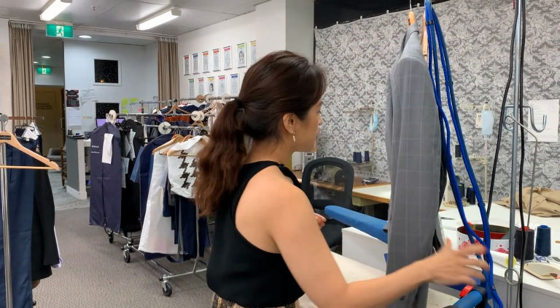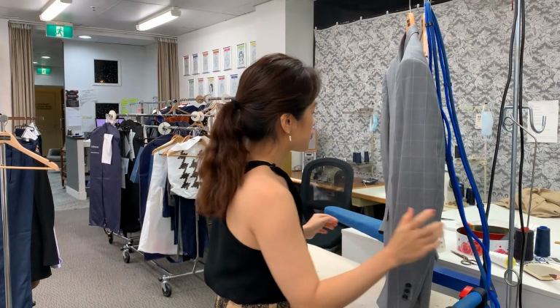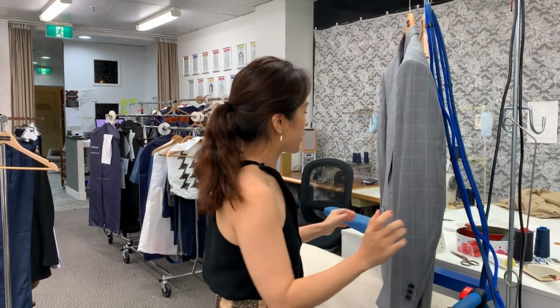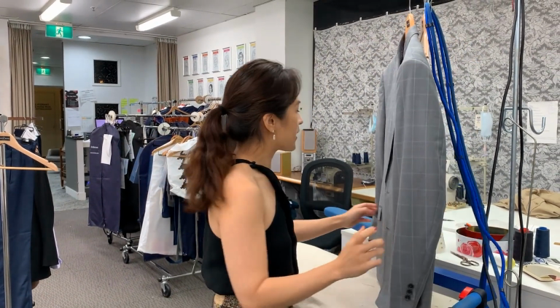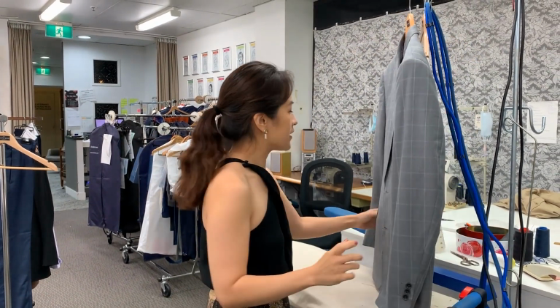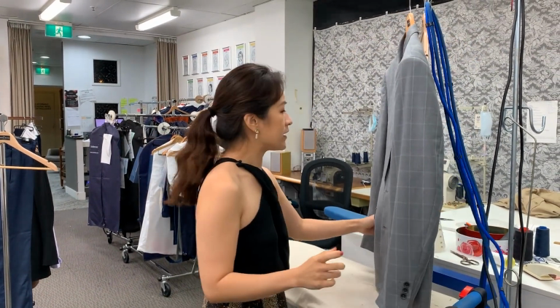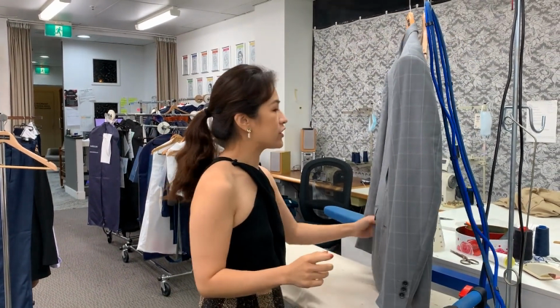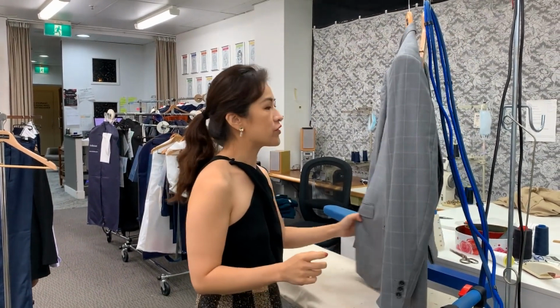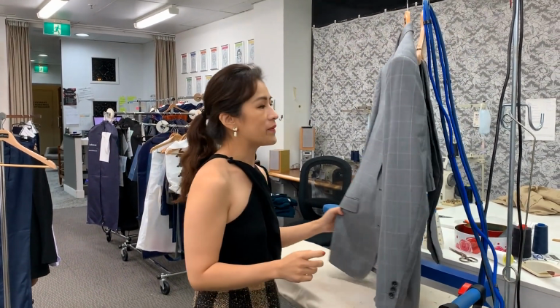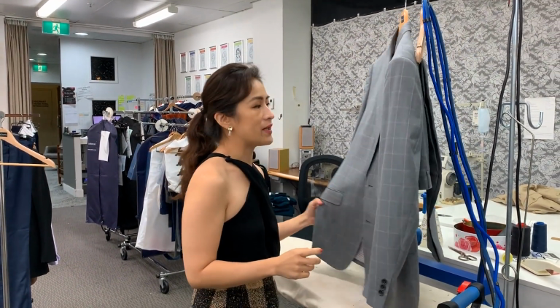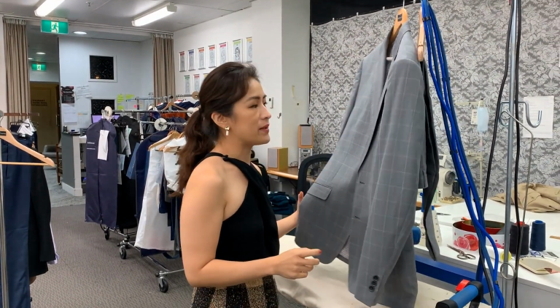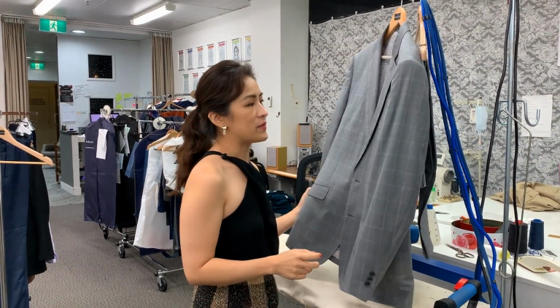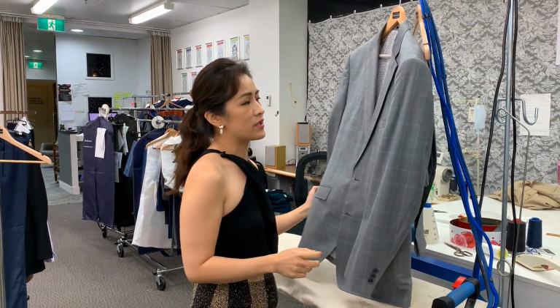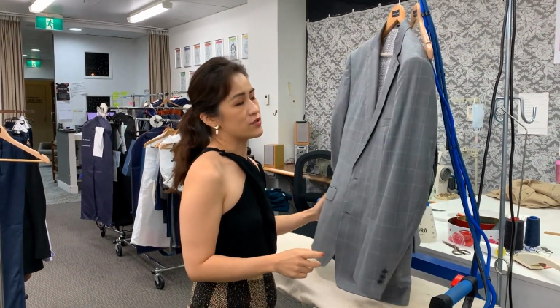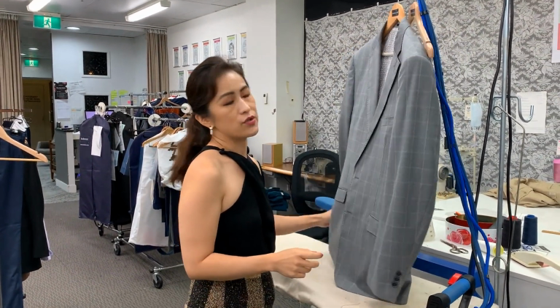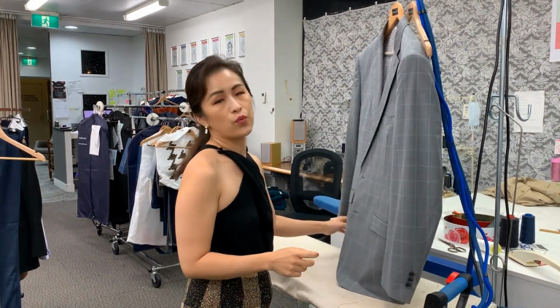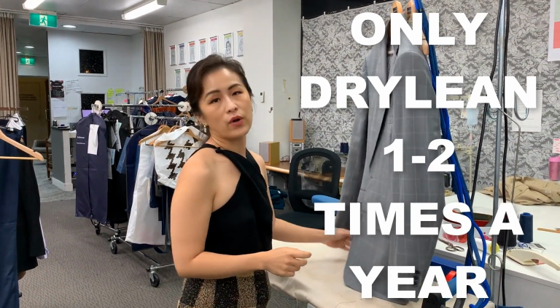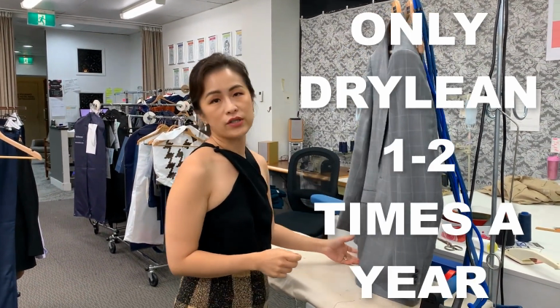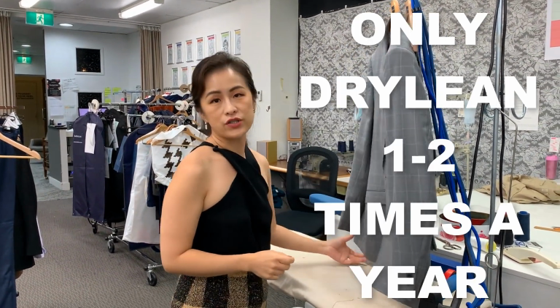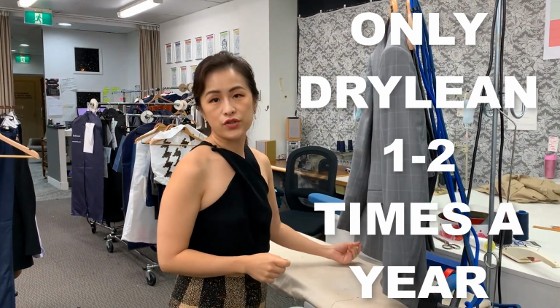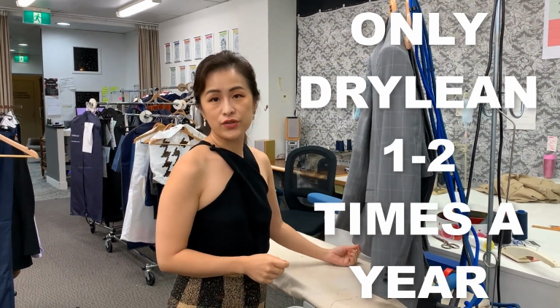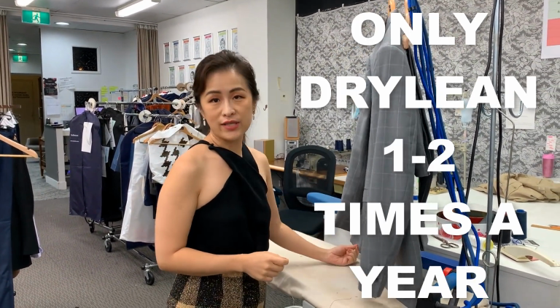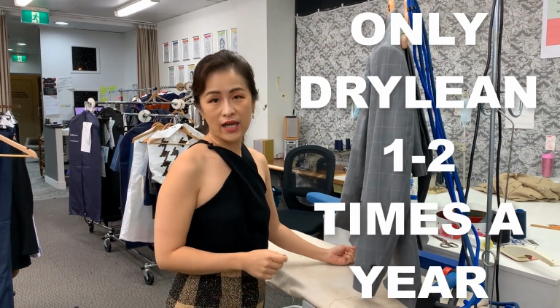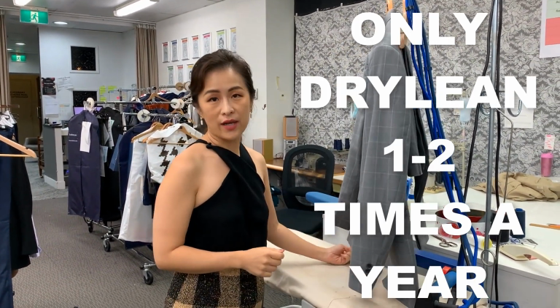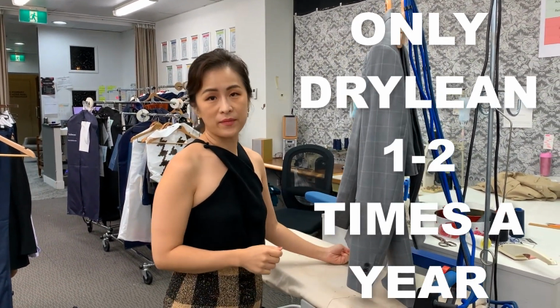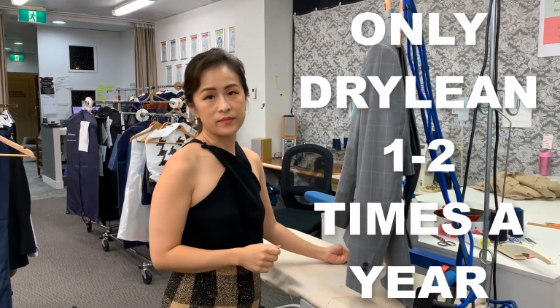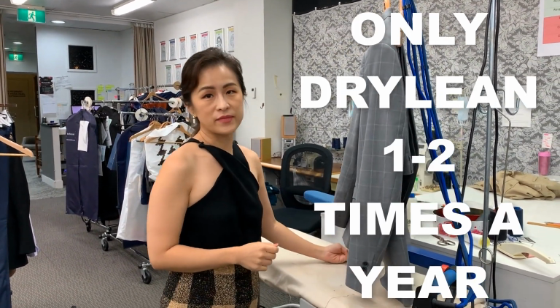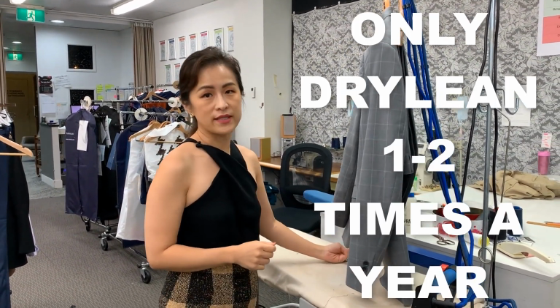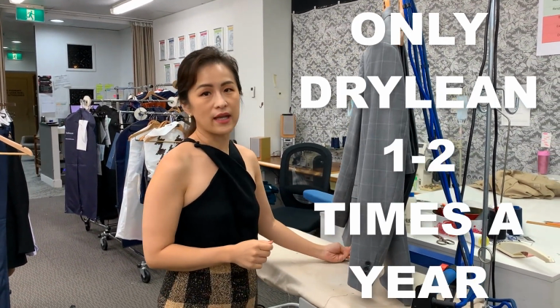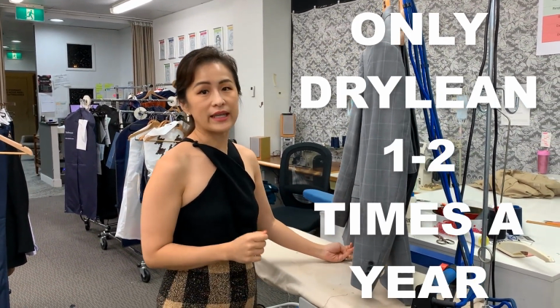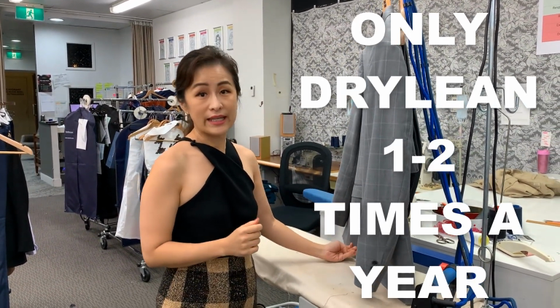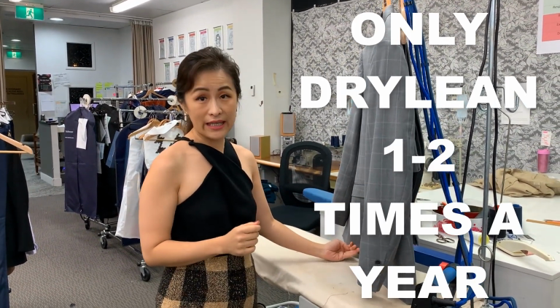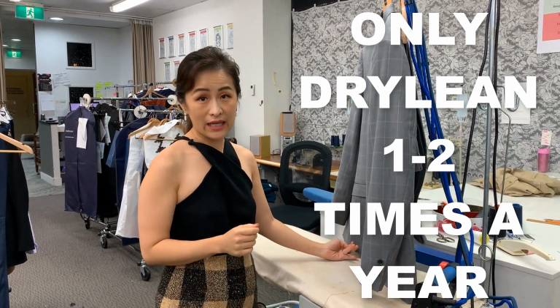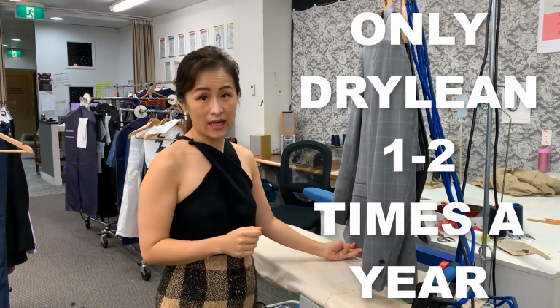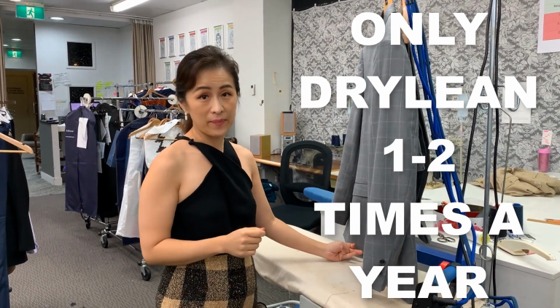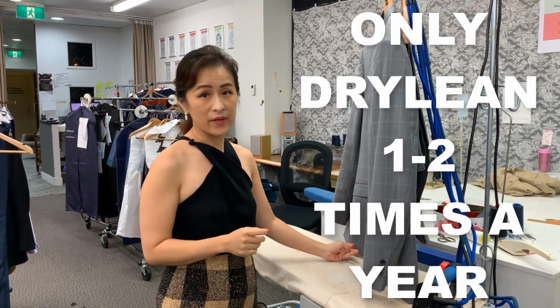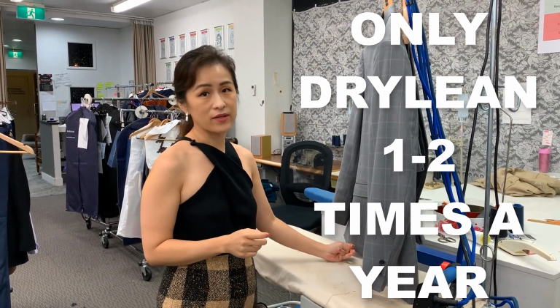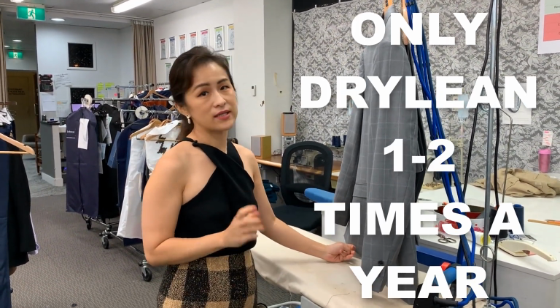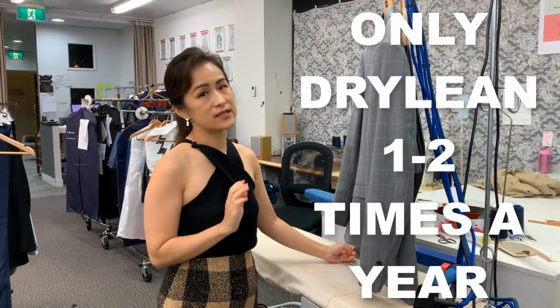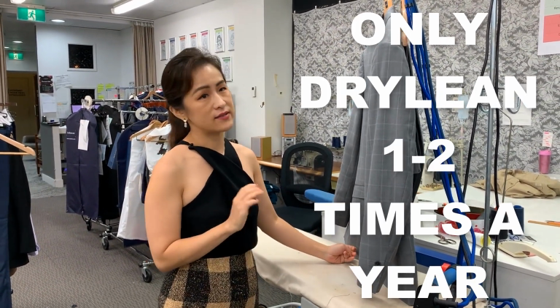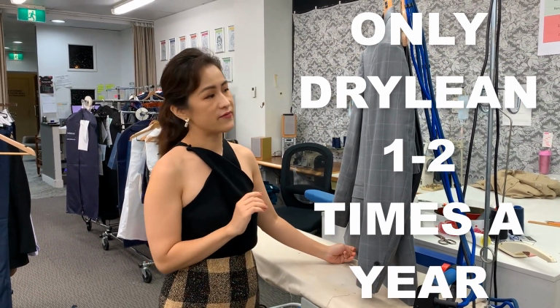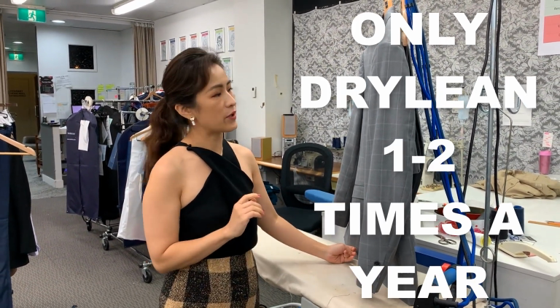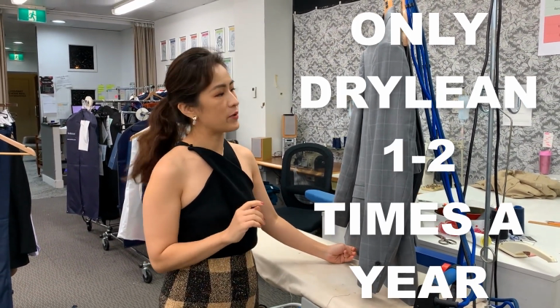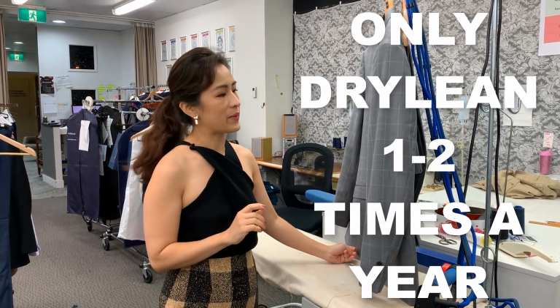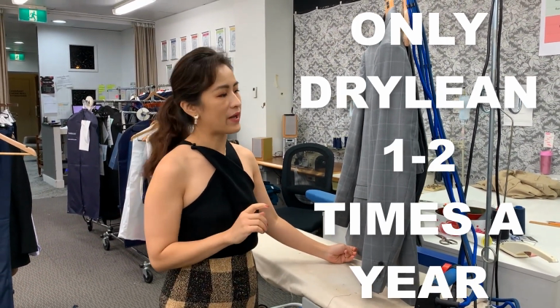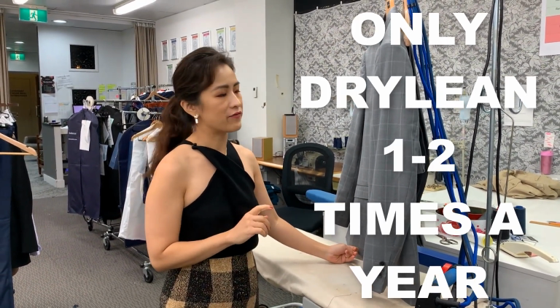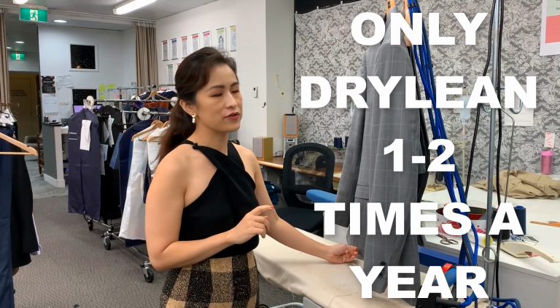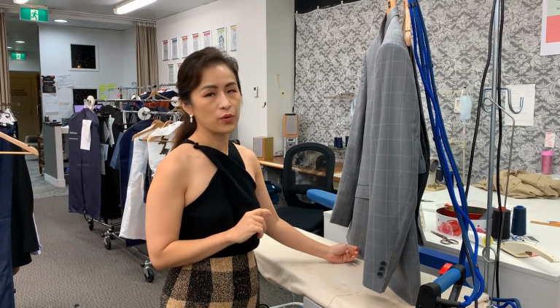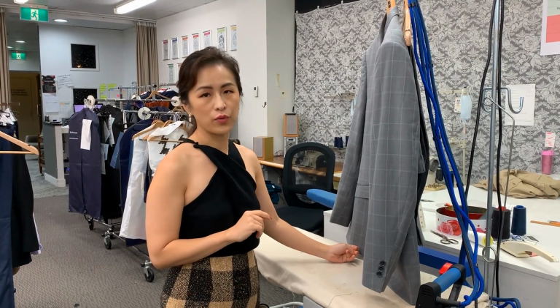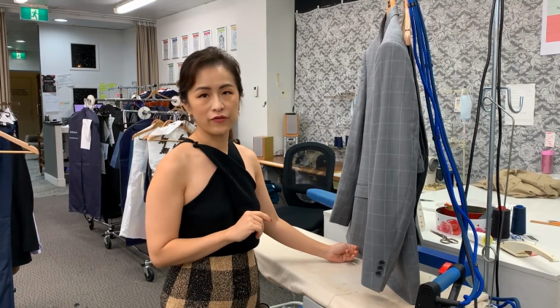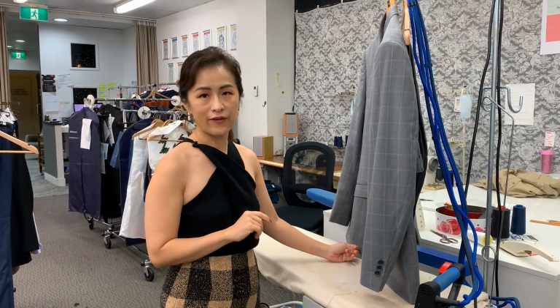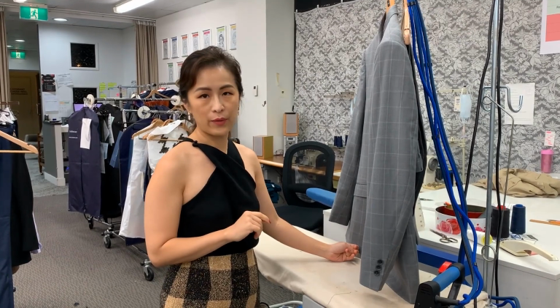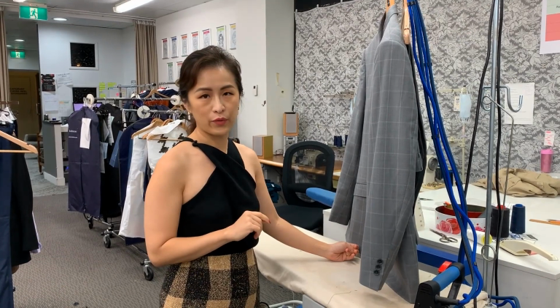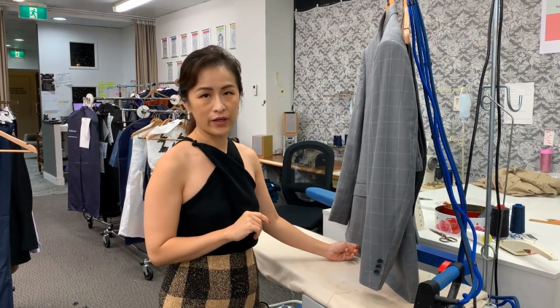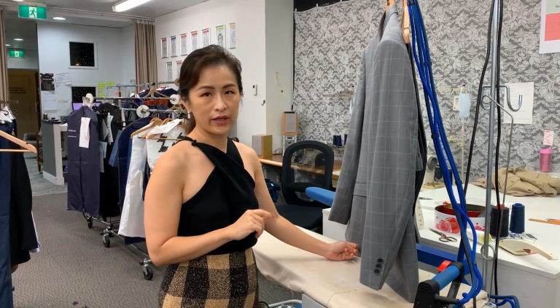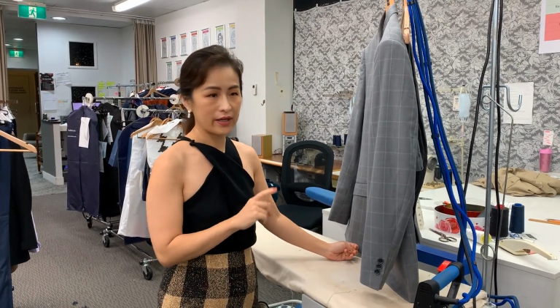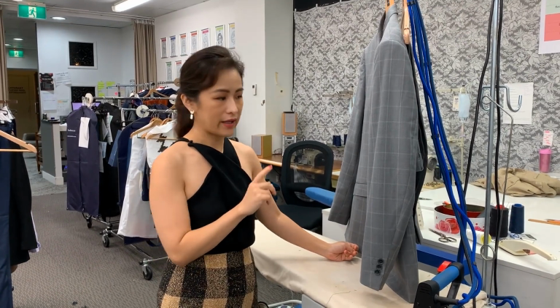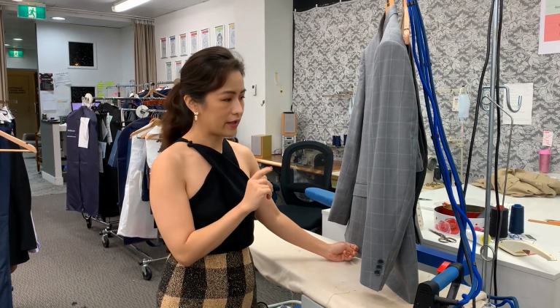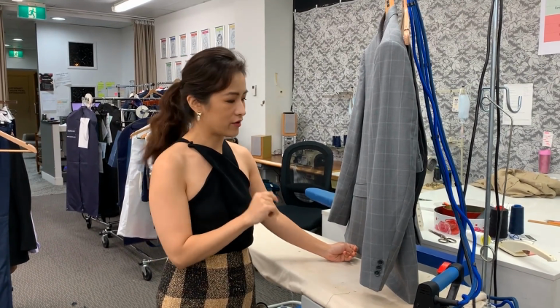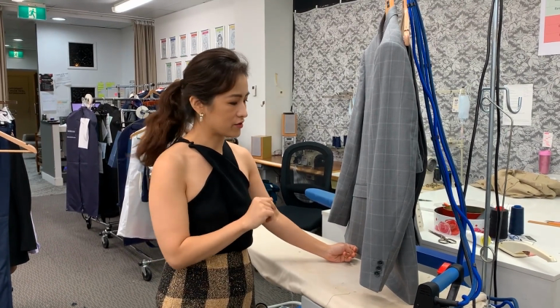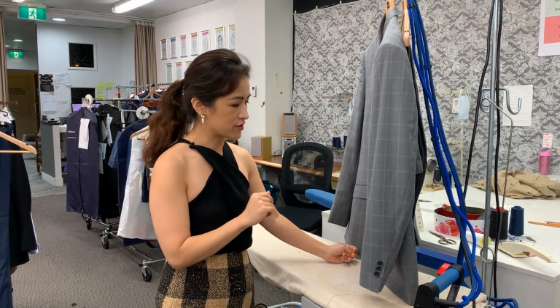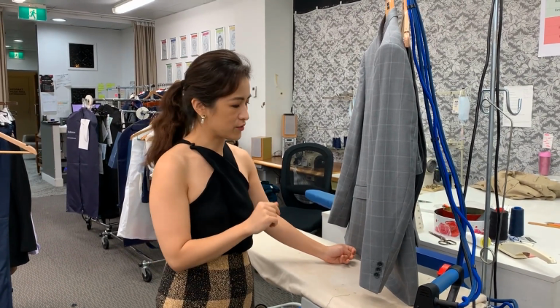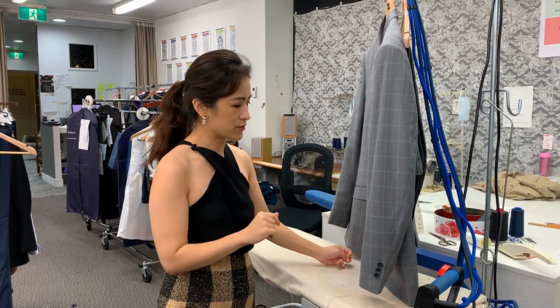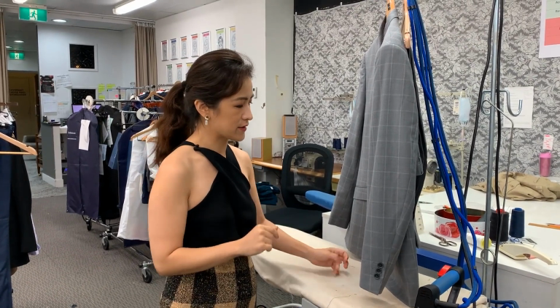Dry cleaning should be limited to one to two times a year because it's very bad for the wool fabric in your suits.